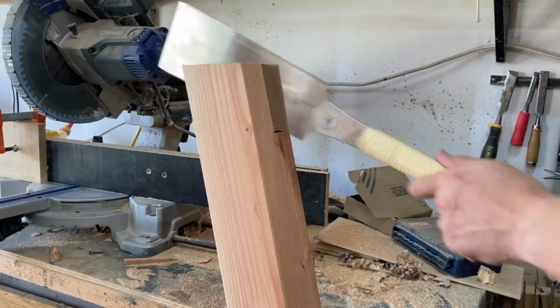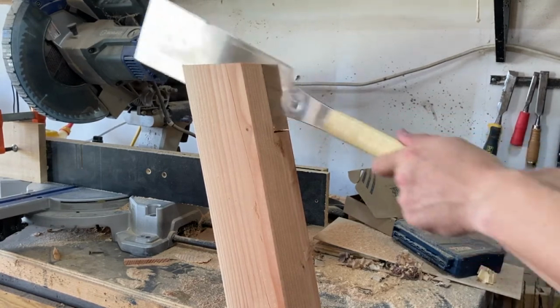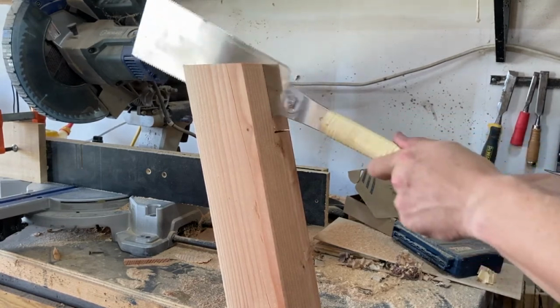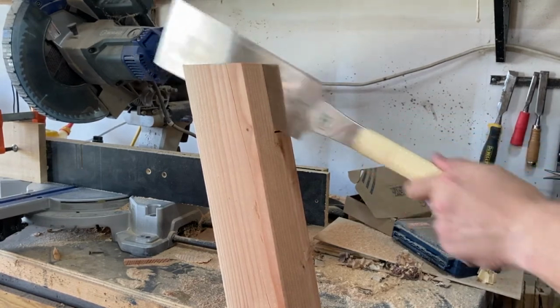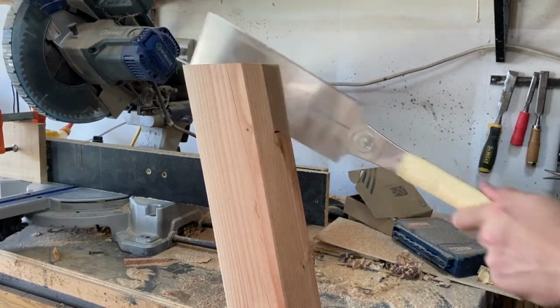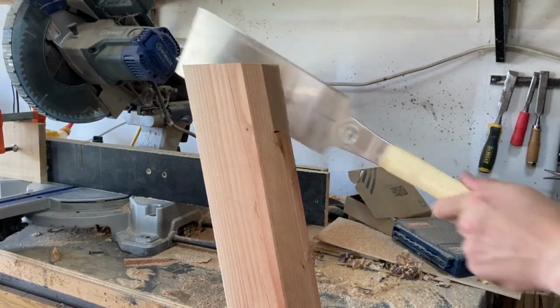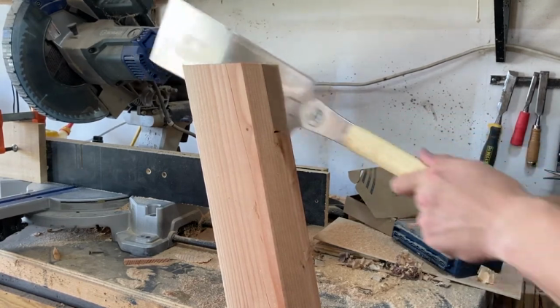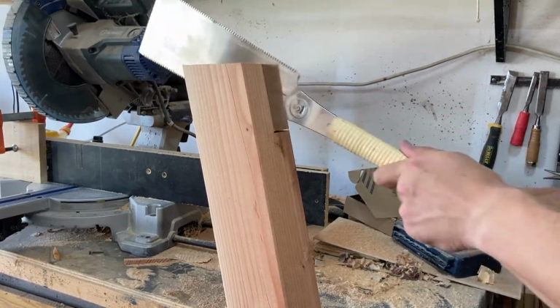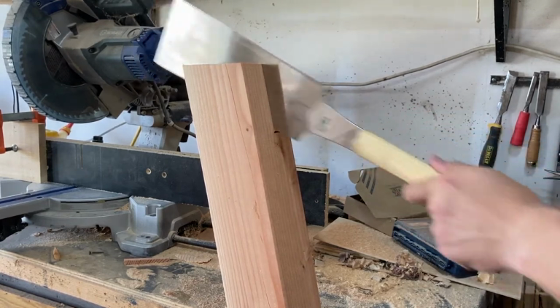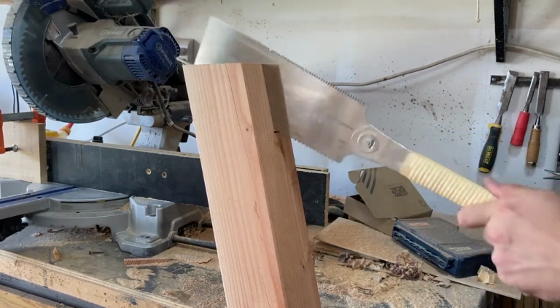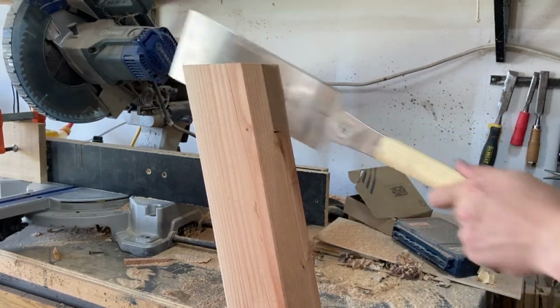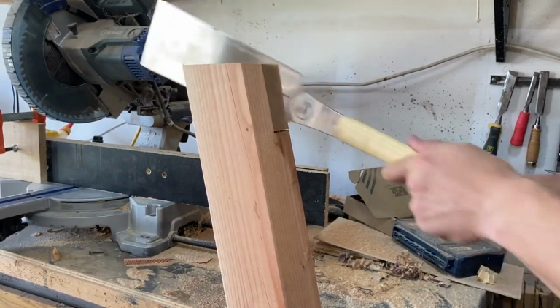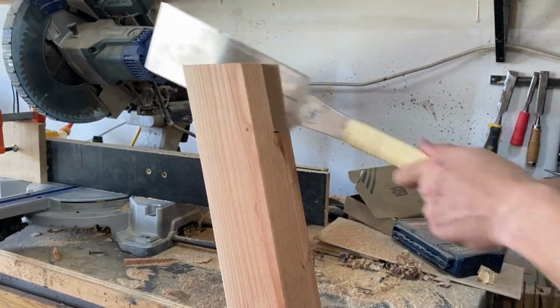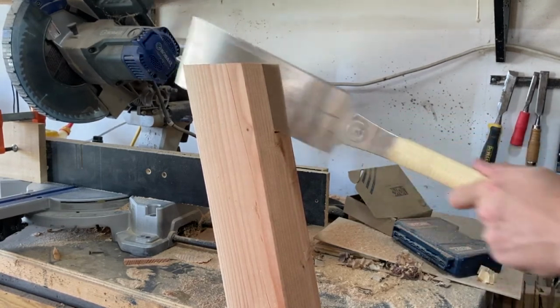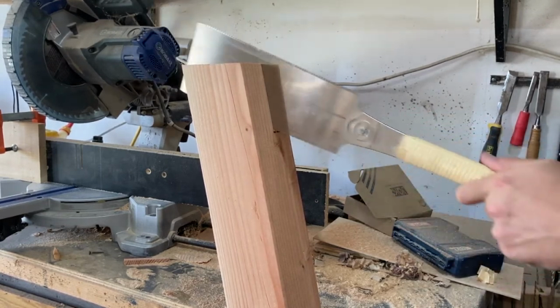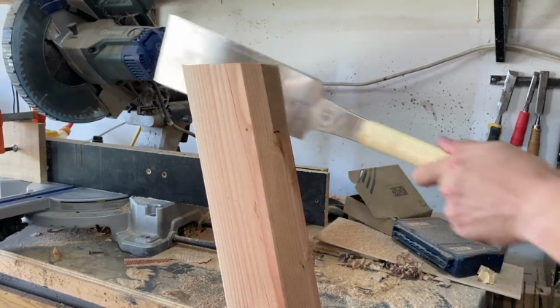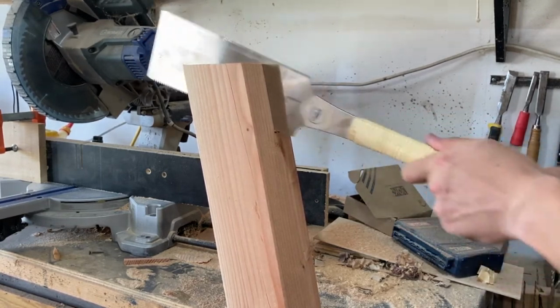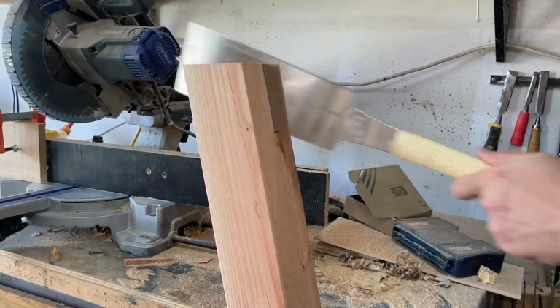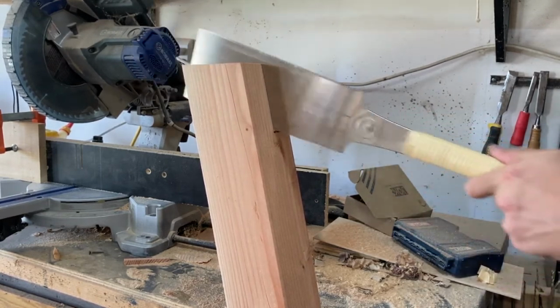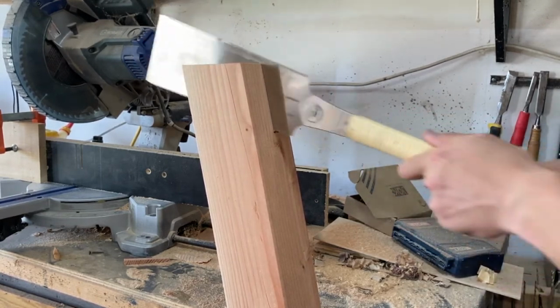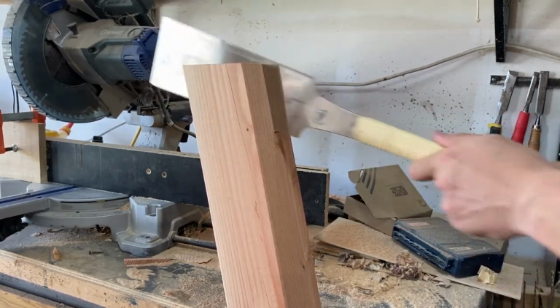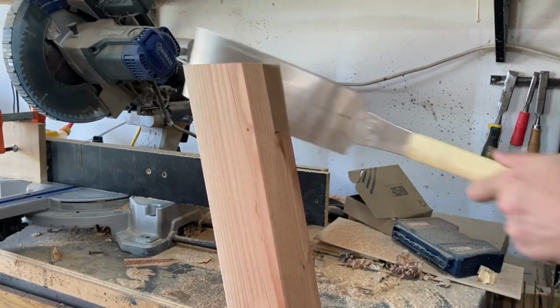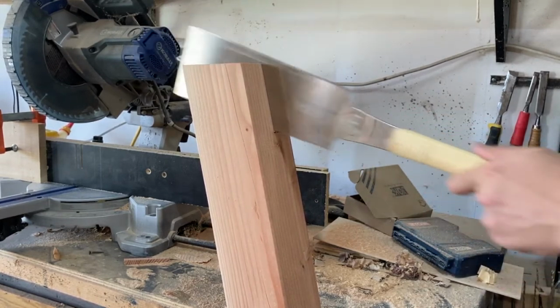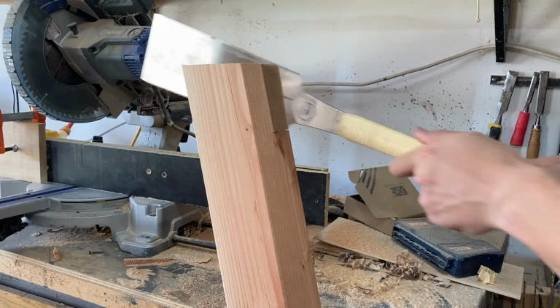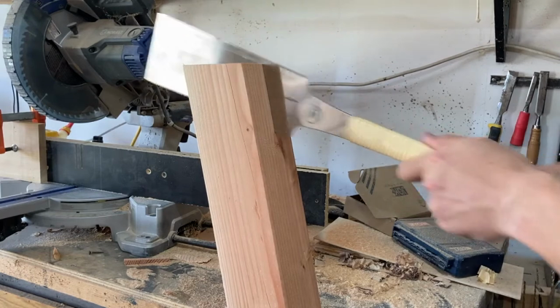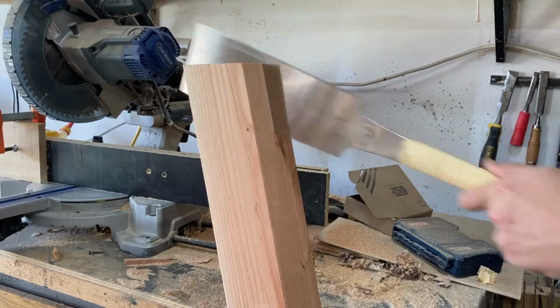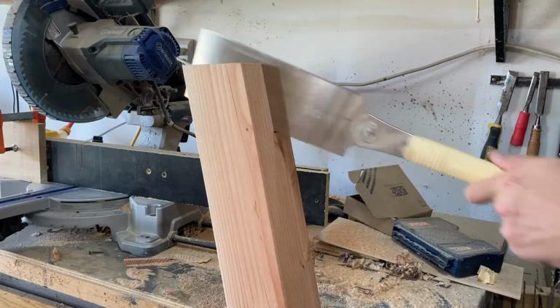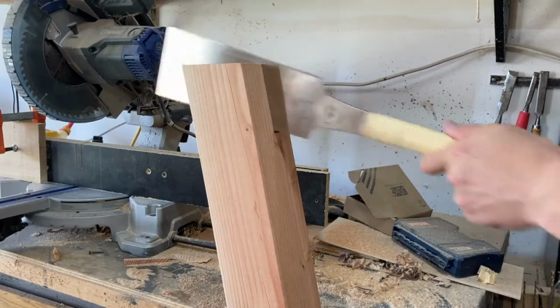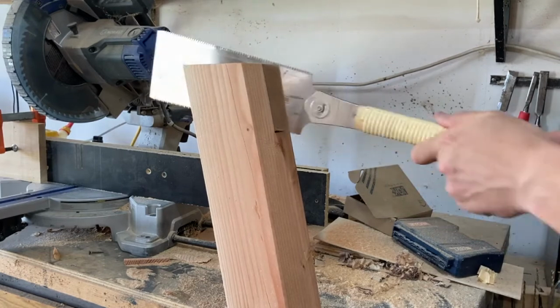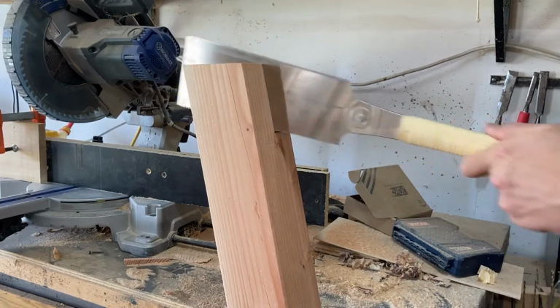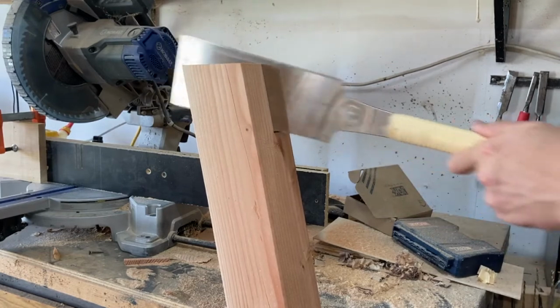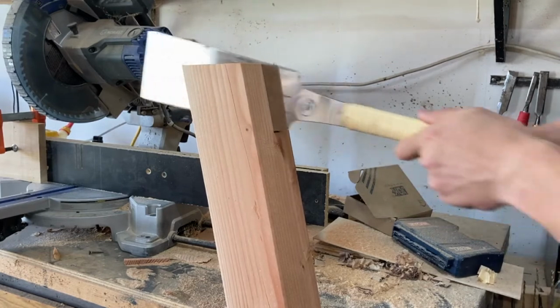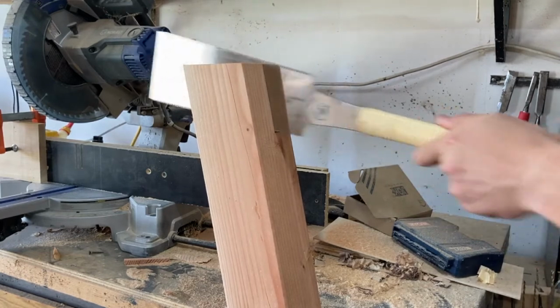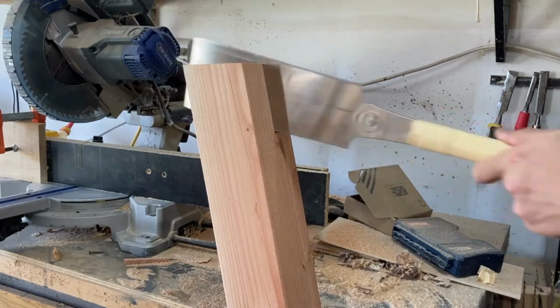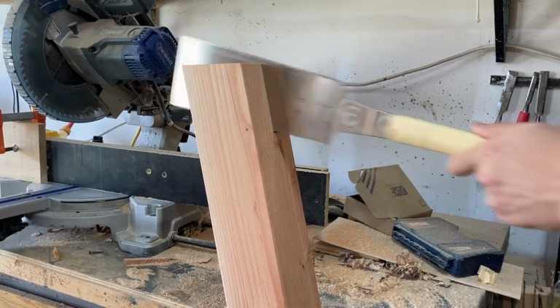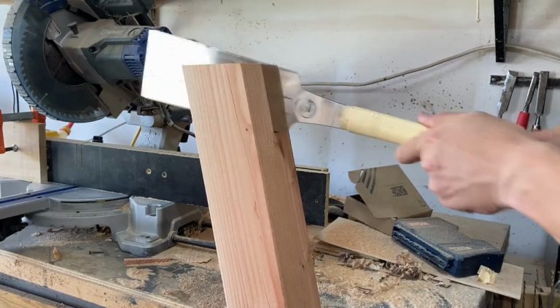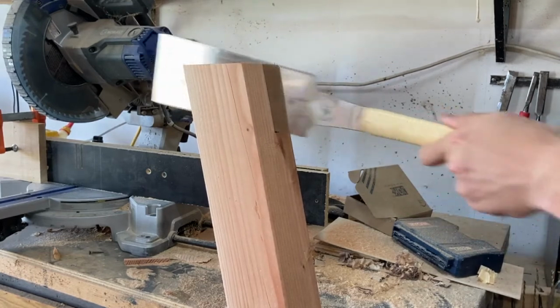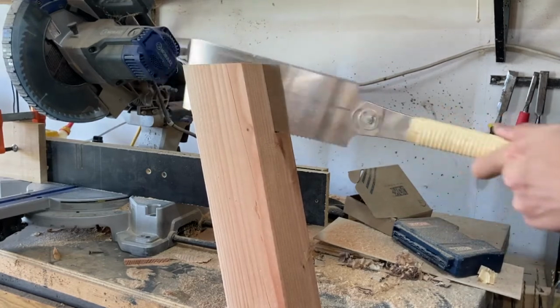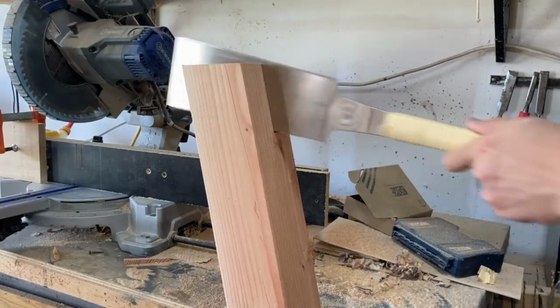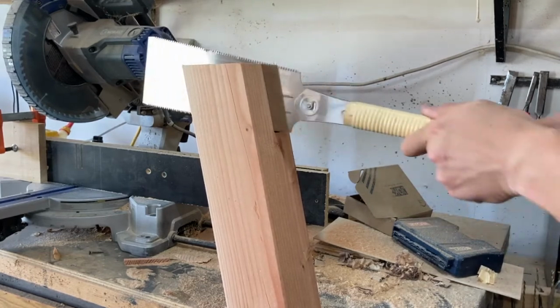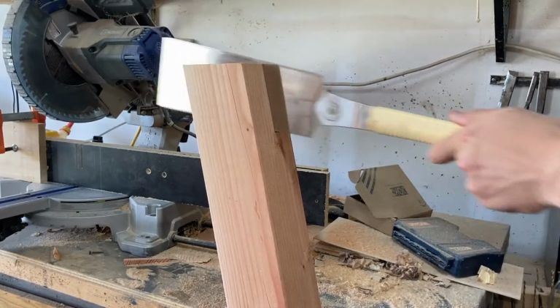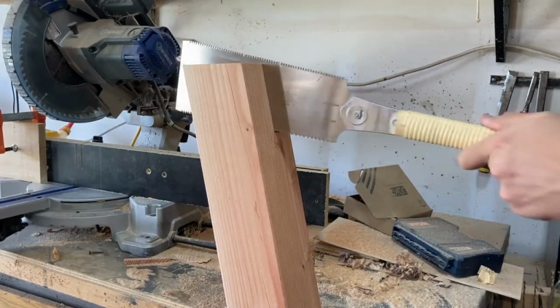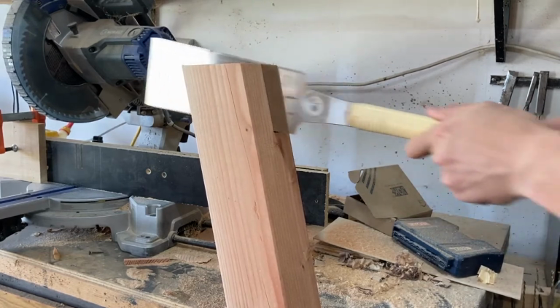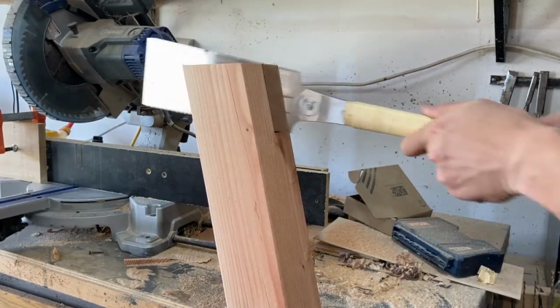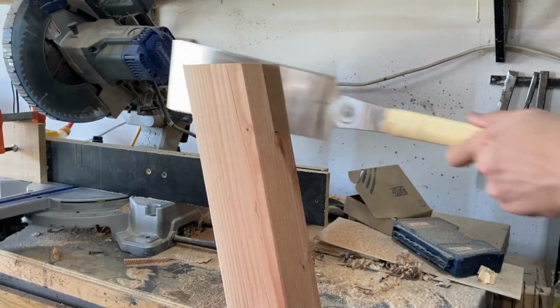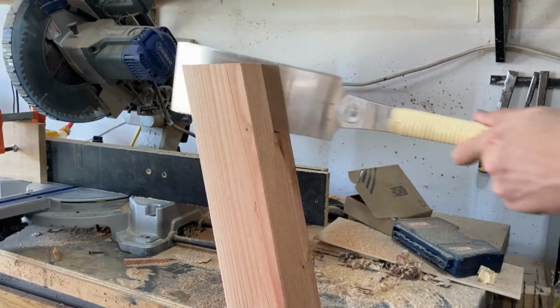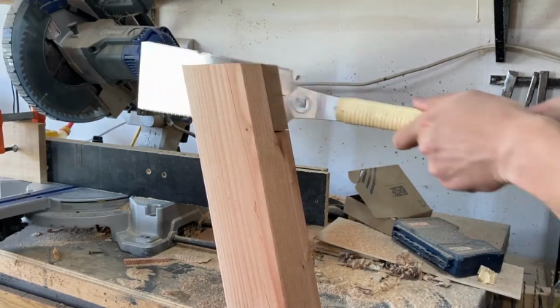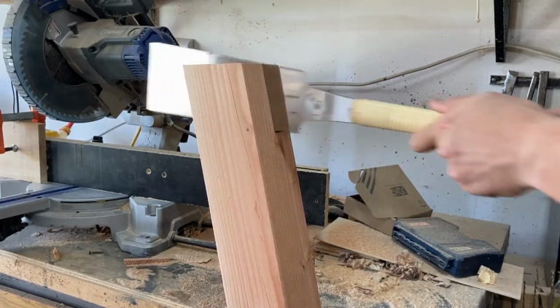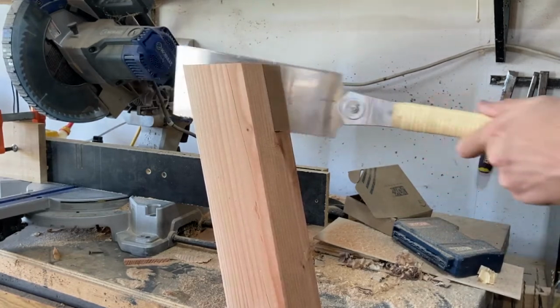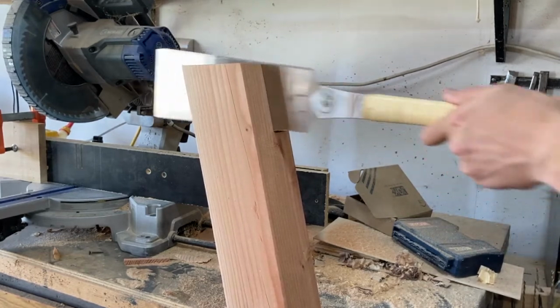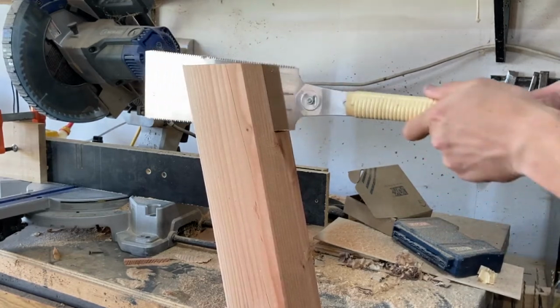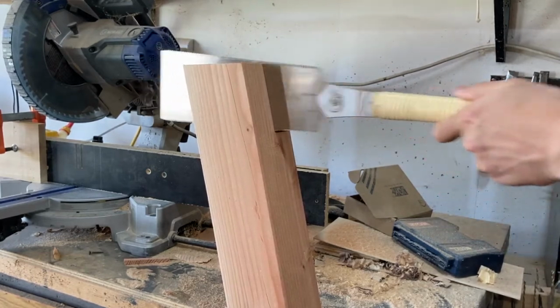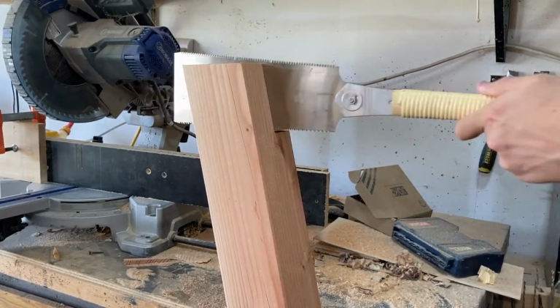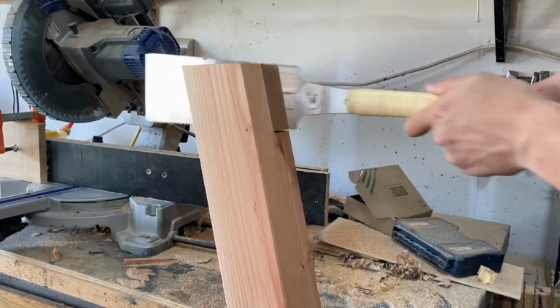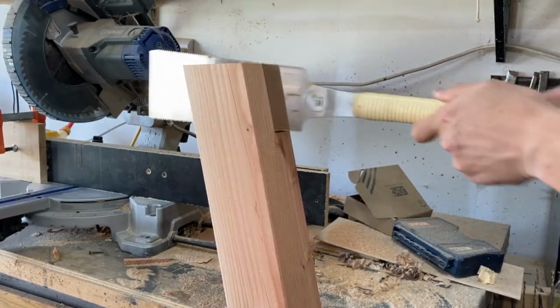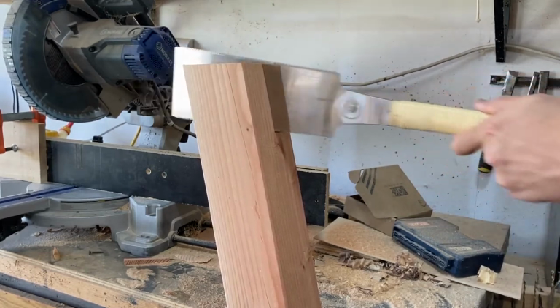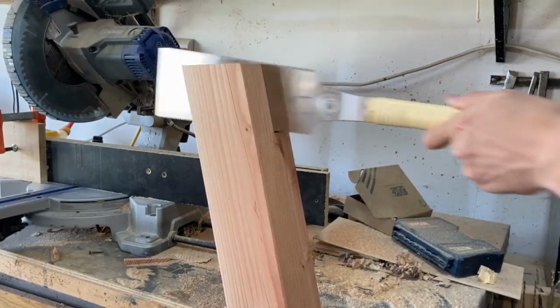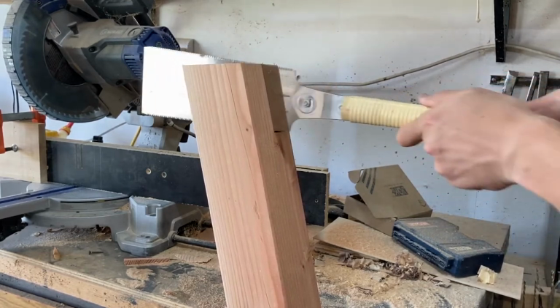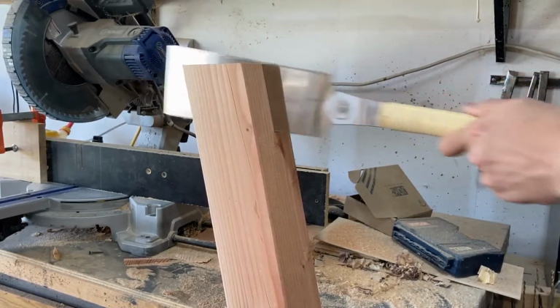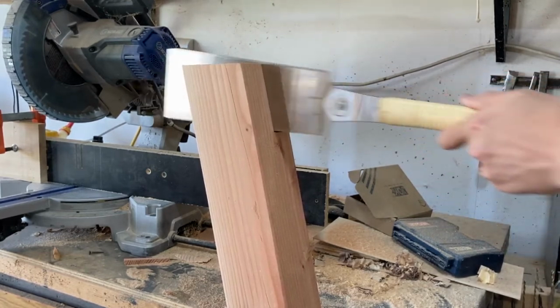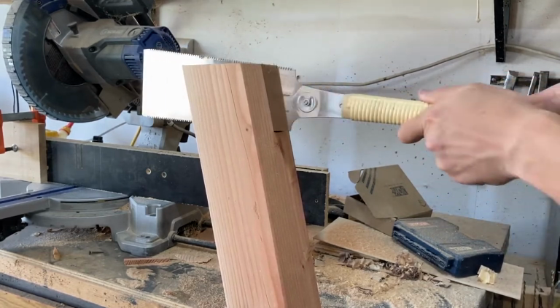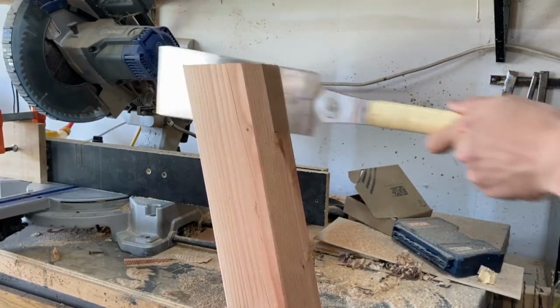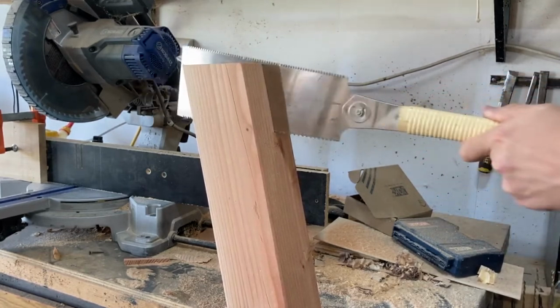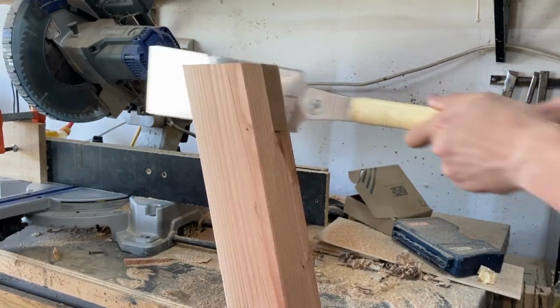So just through the vise, use the pull saw to cut the remainder away. It pops right off, and then just clean it up with a chisel.